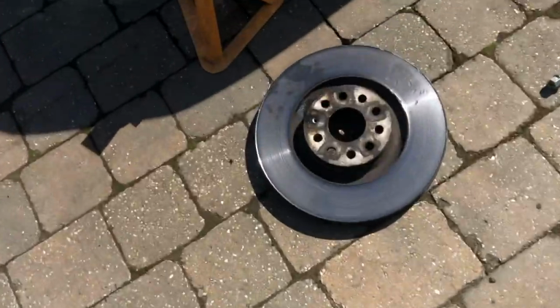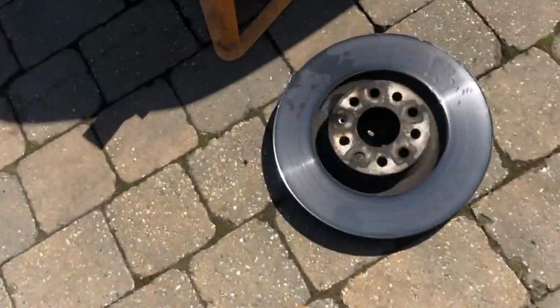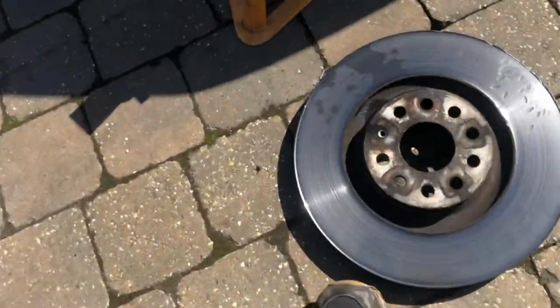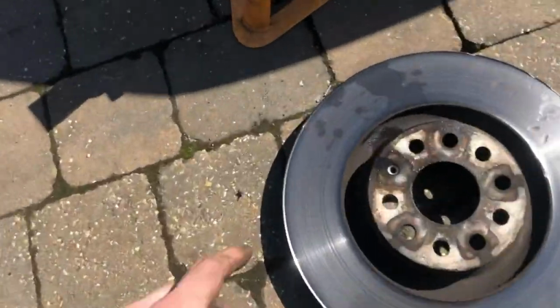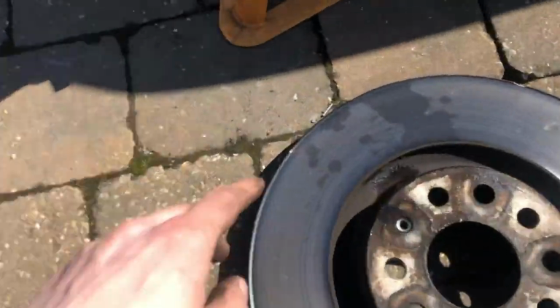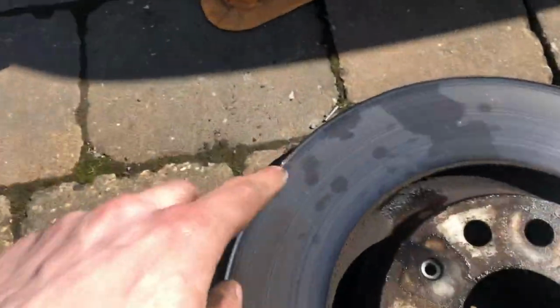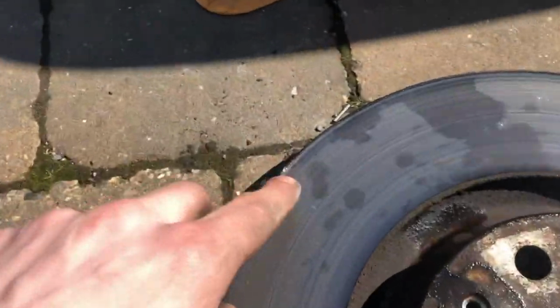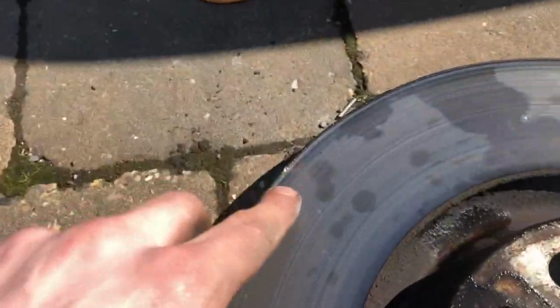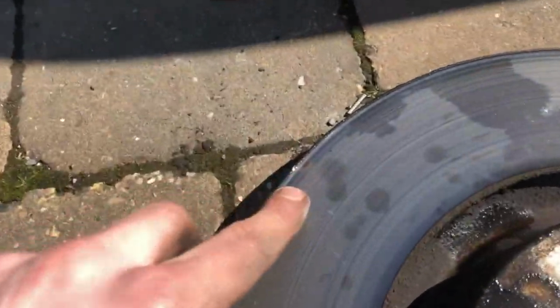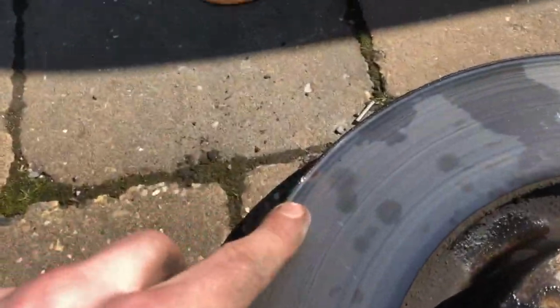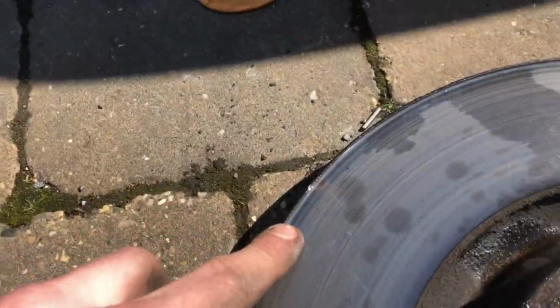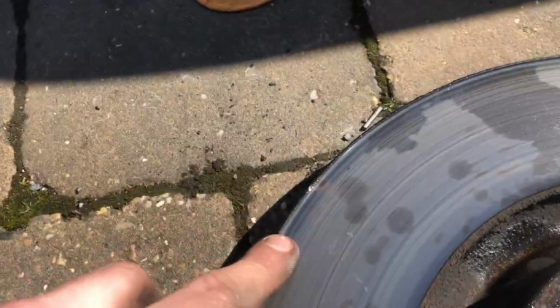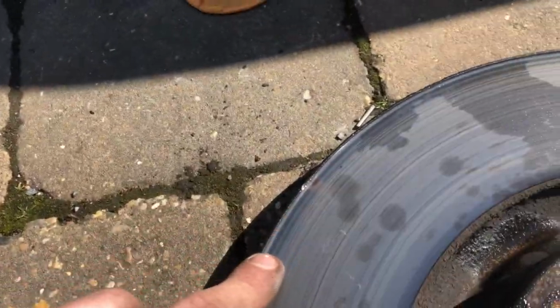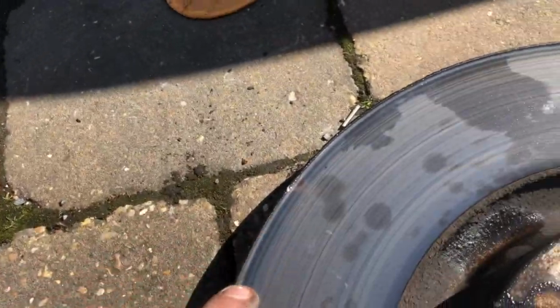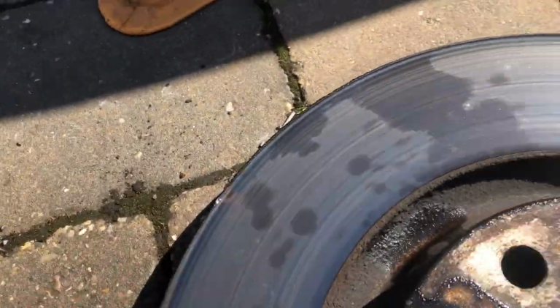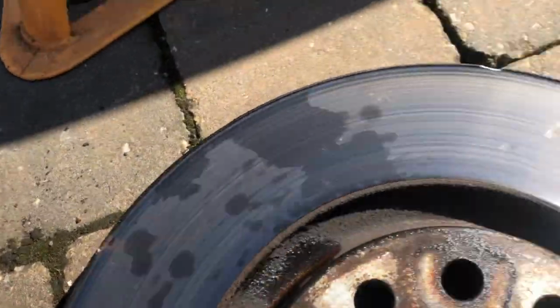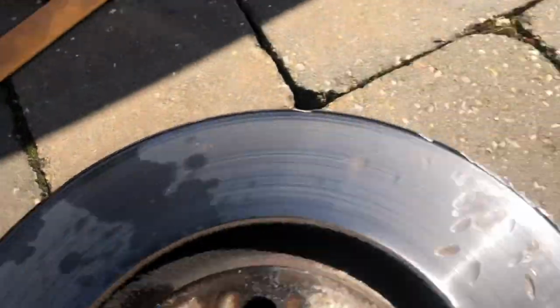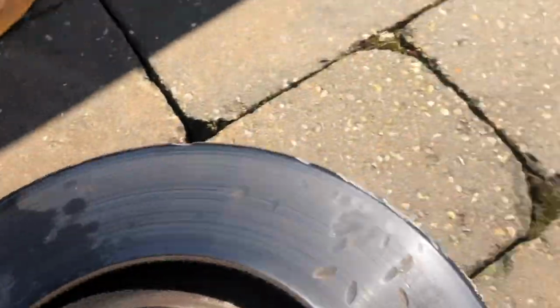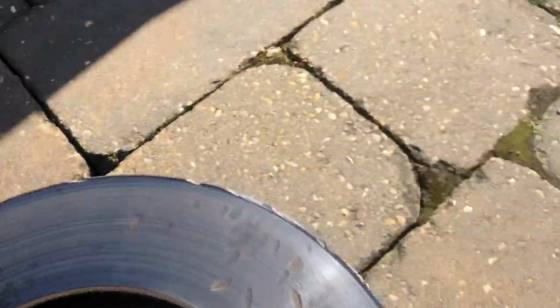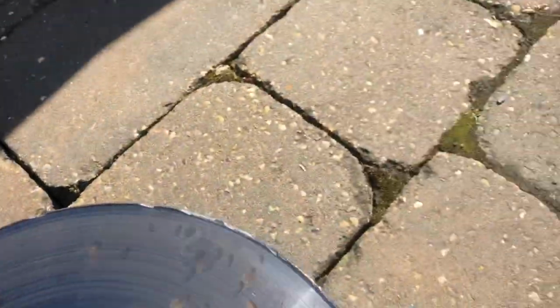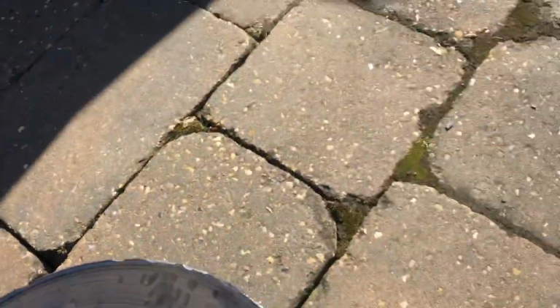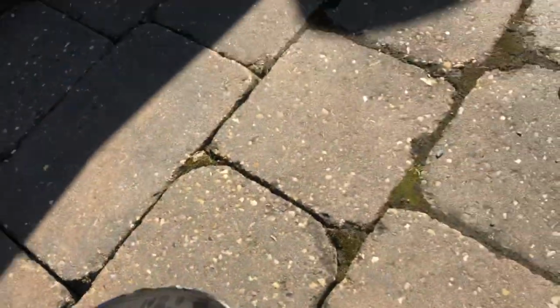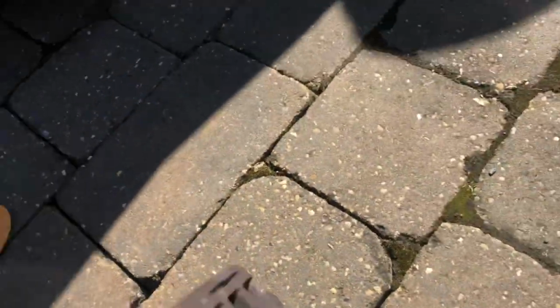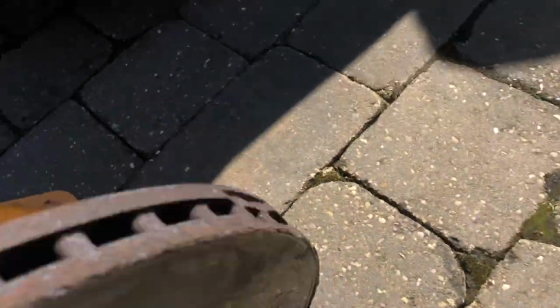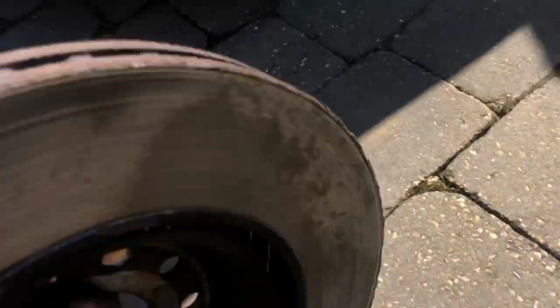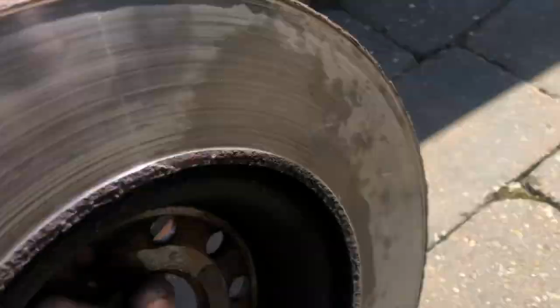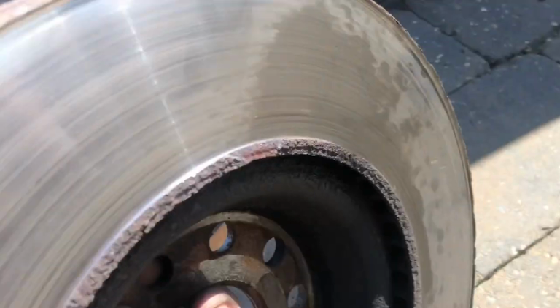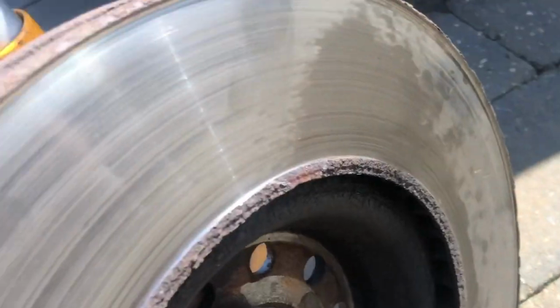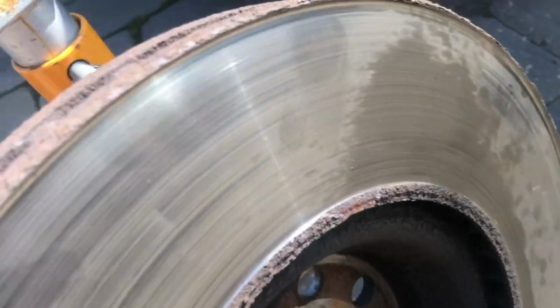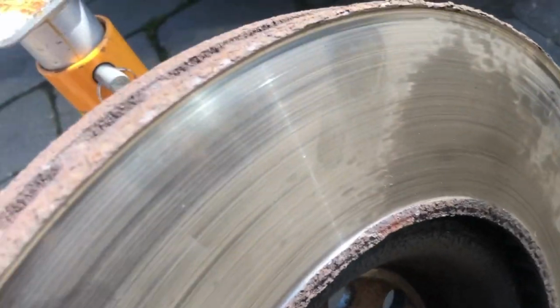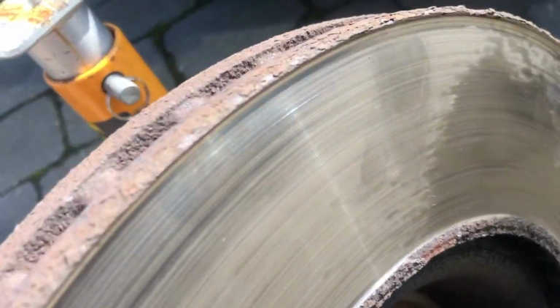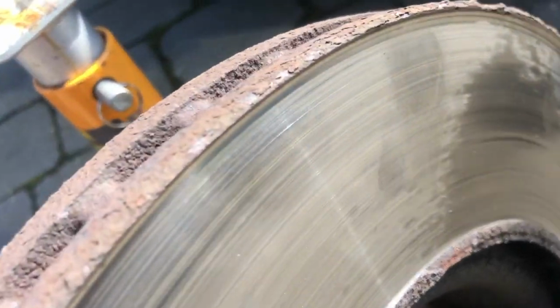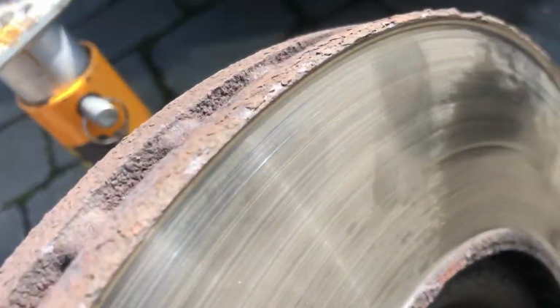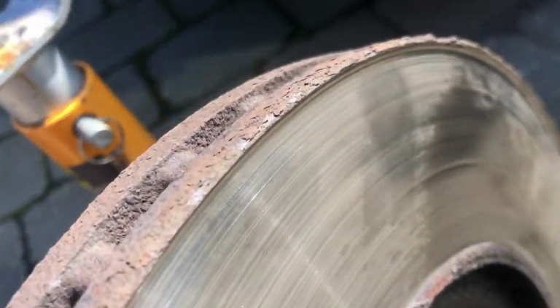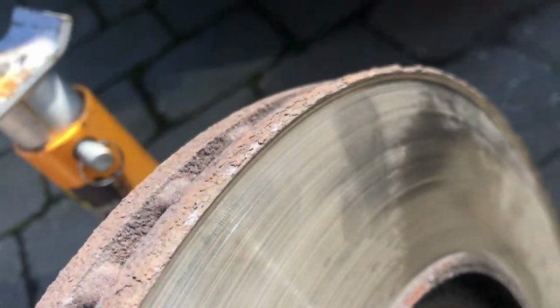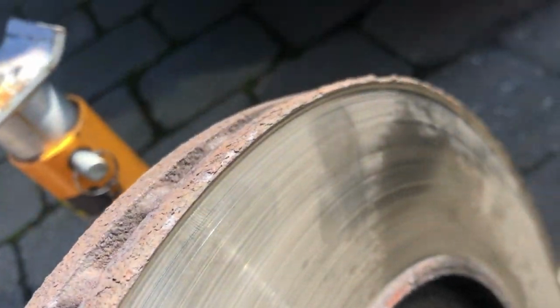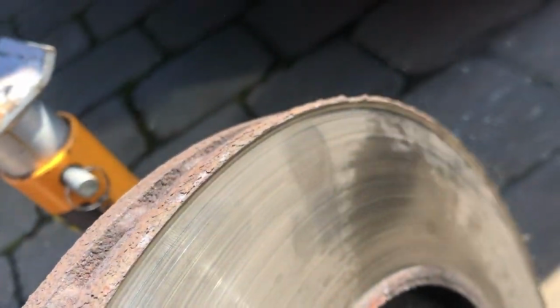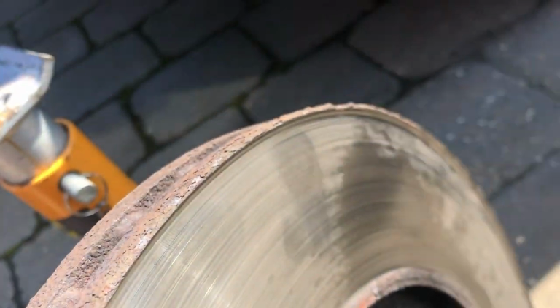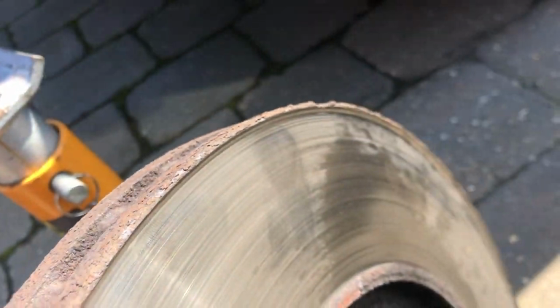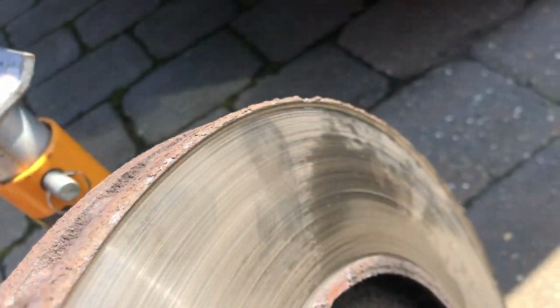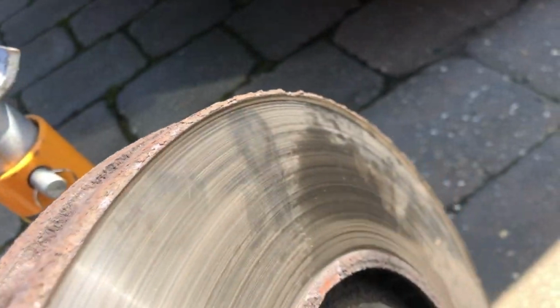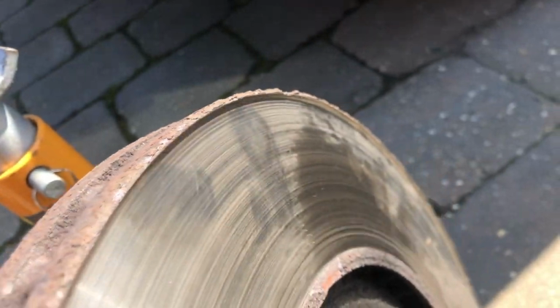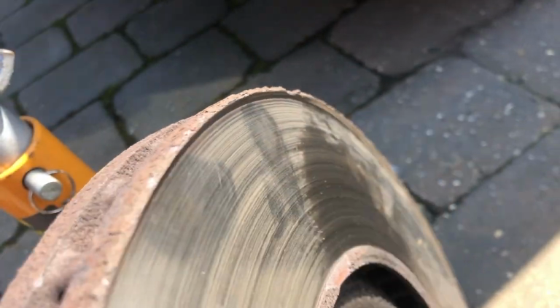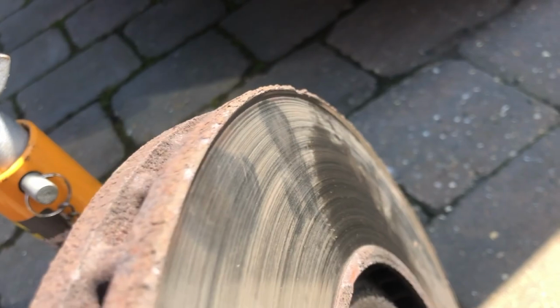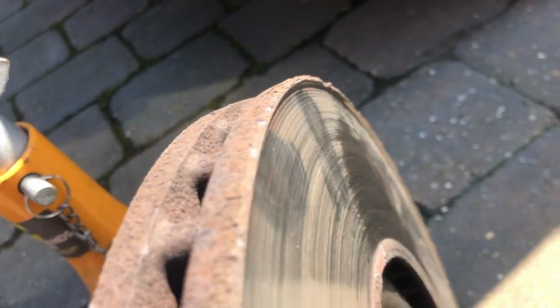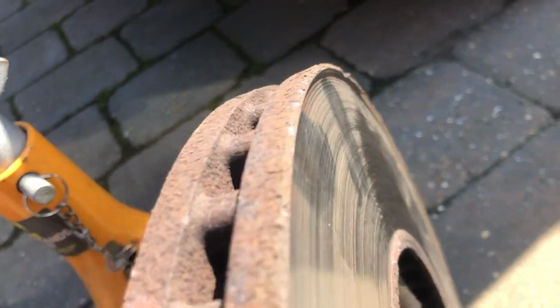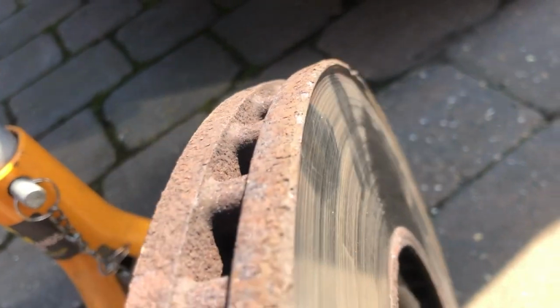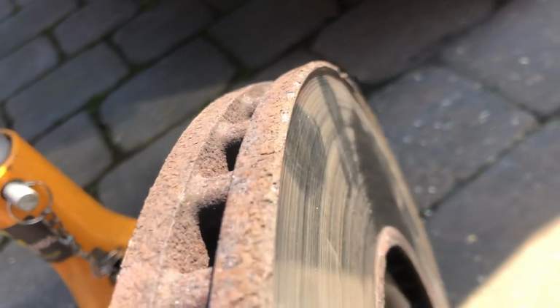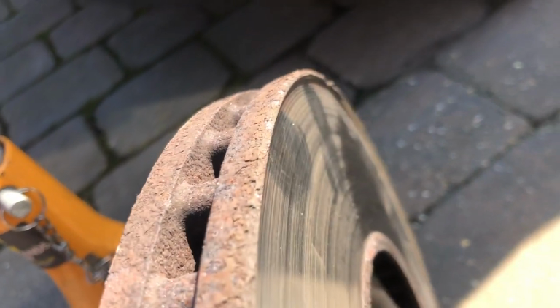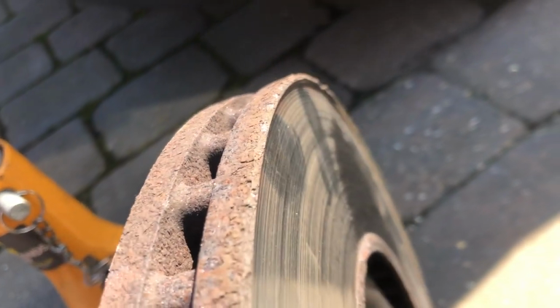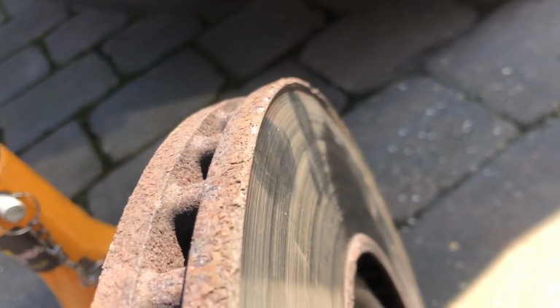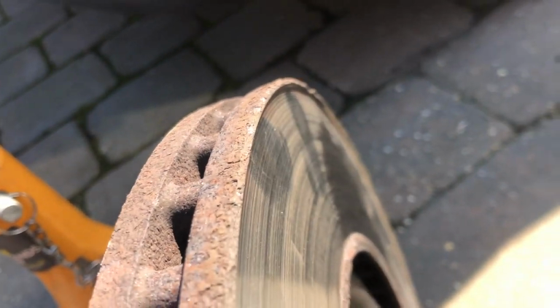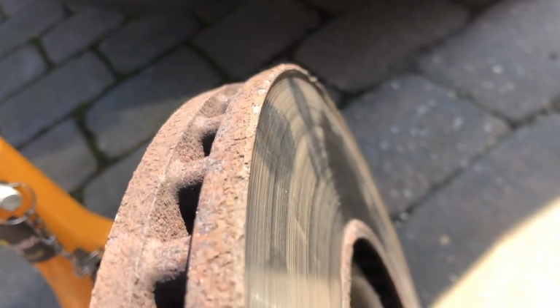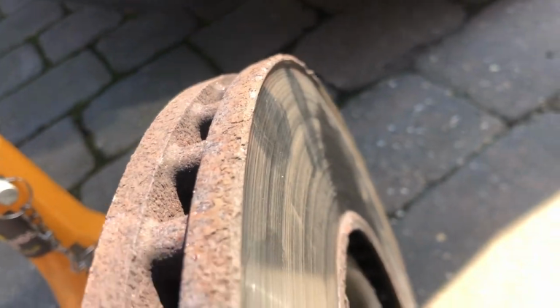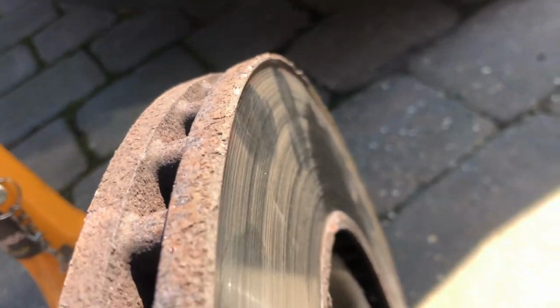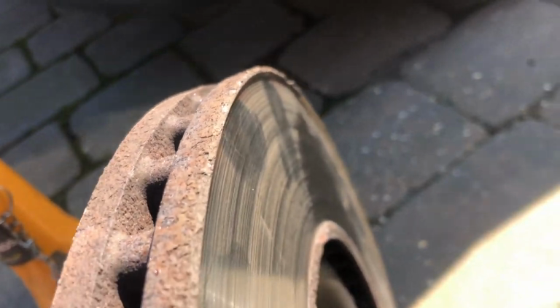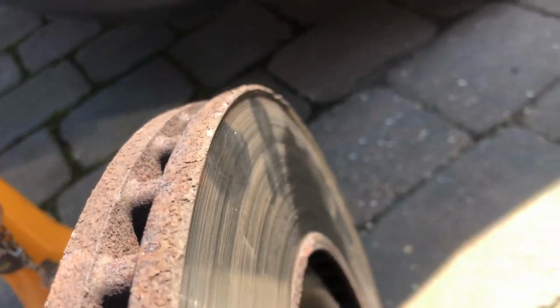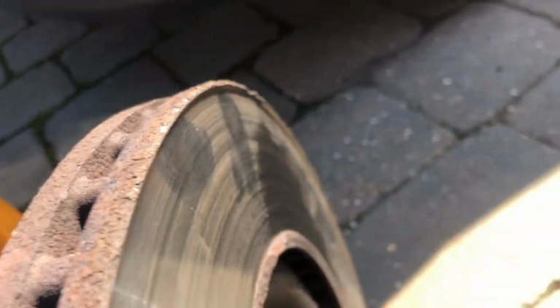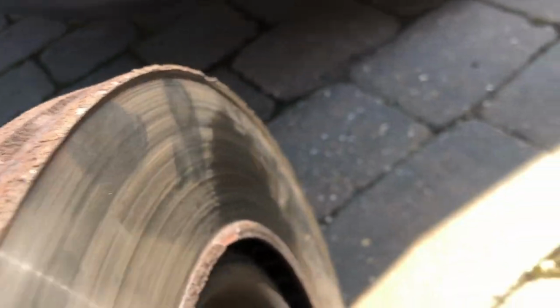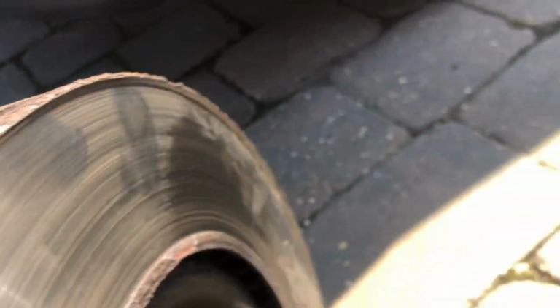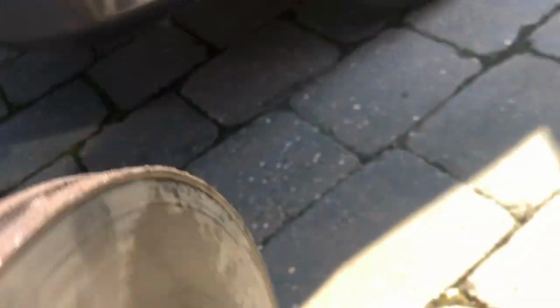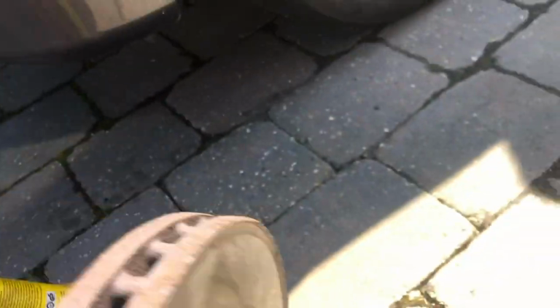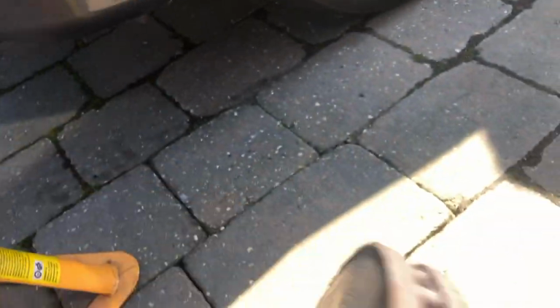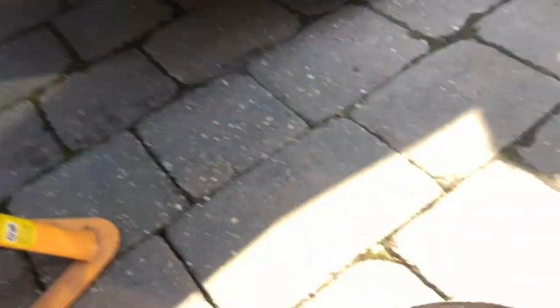Look how worn they are - the pads are completely ripped. The replacement discs were about 400 quid - unreal.